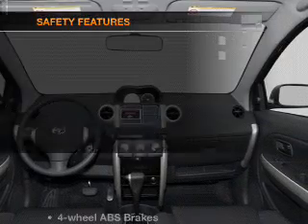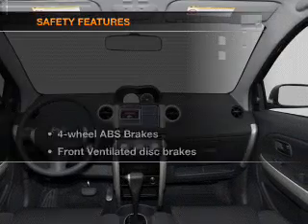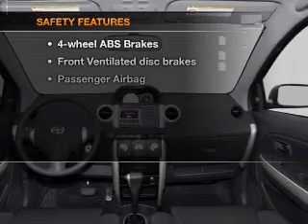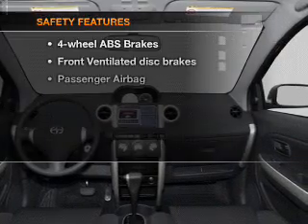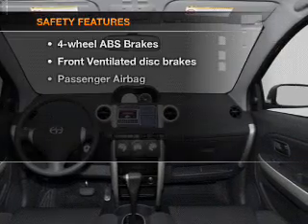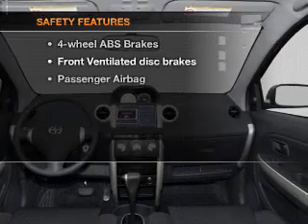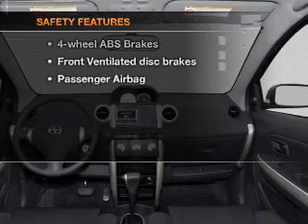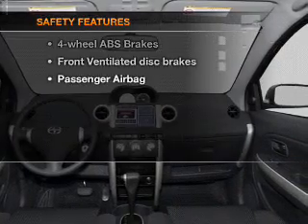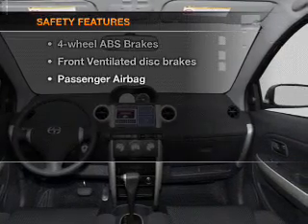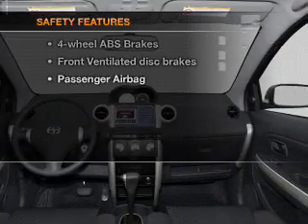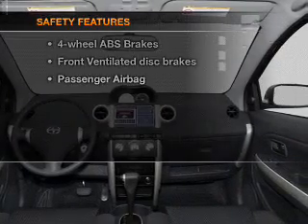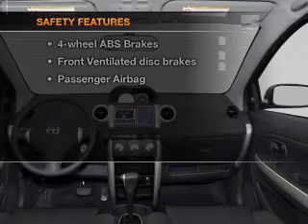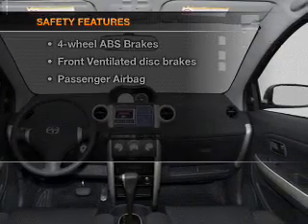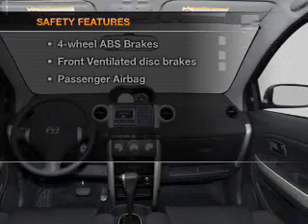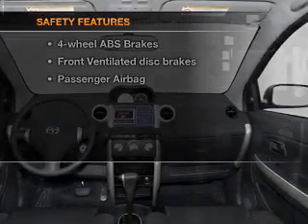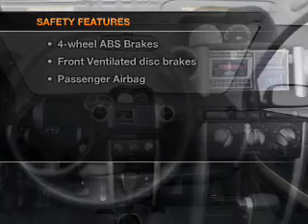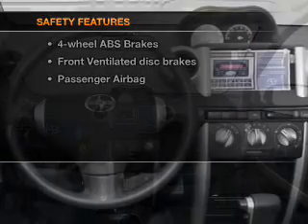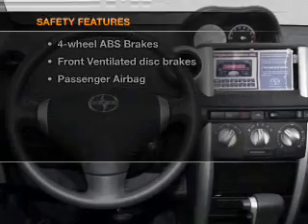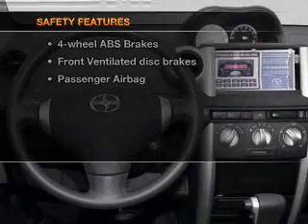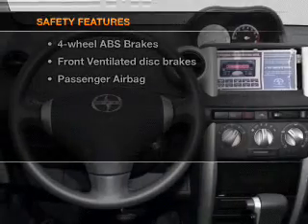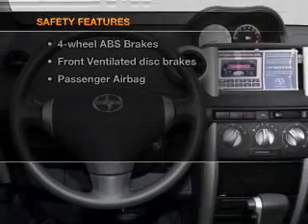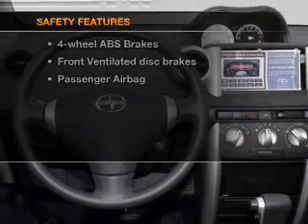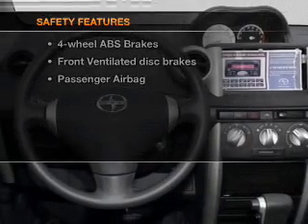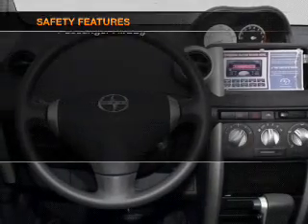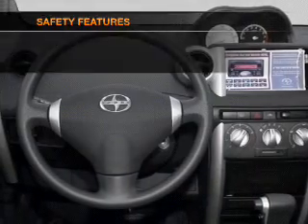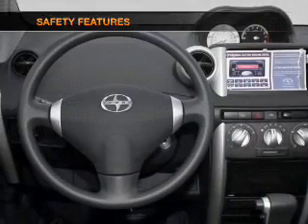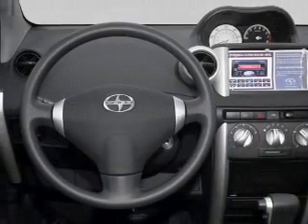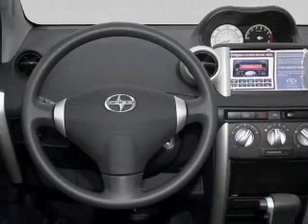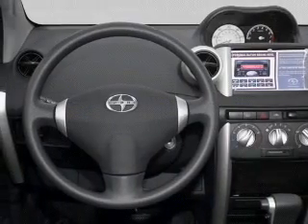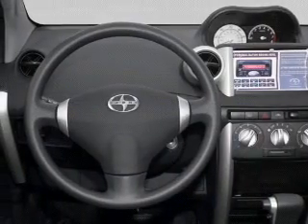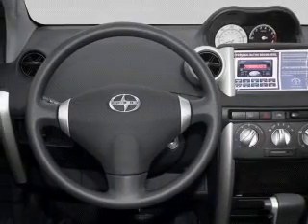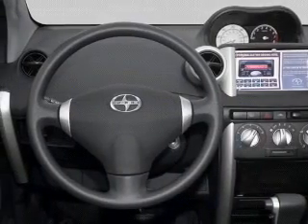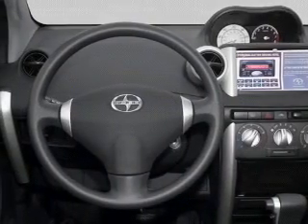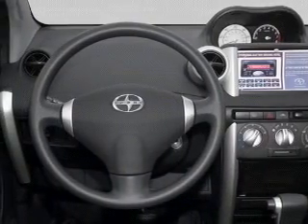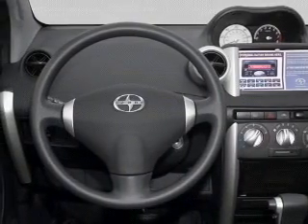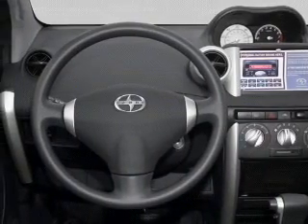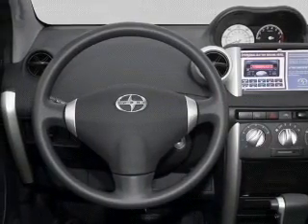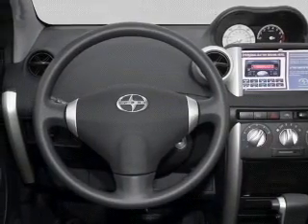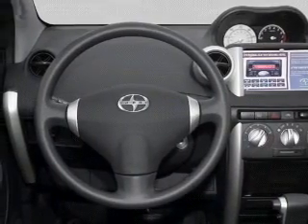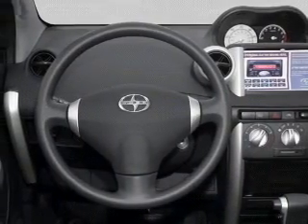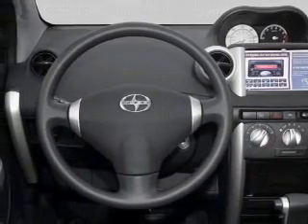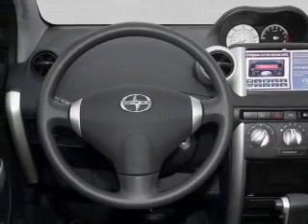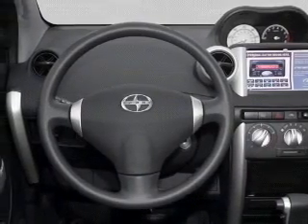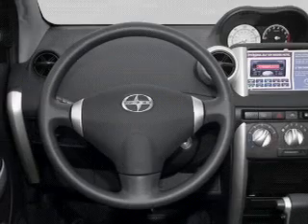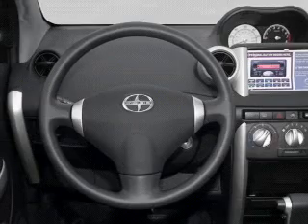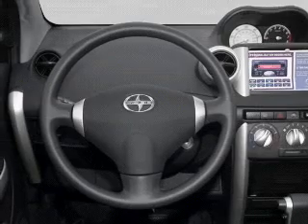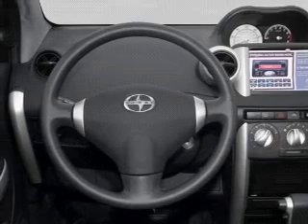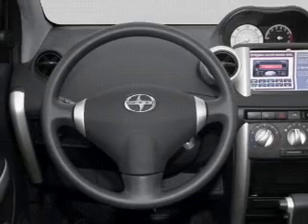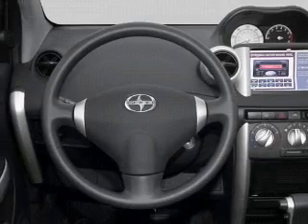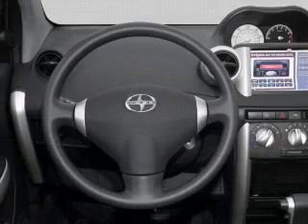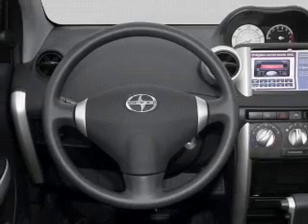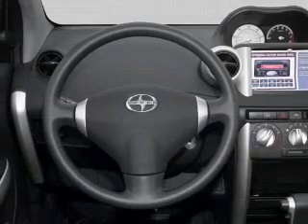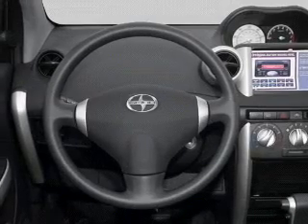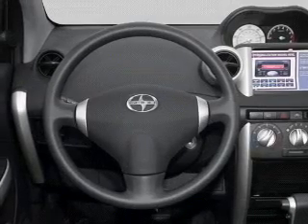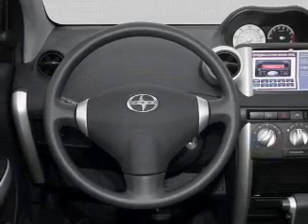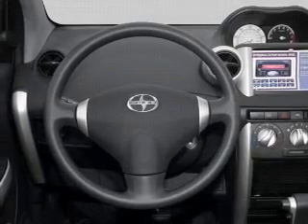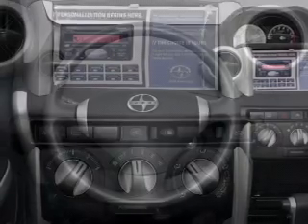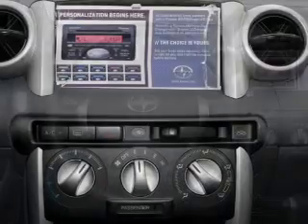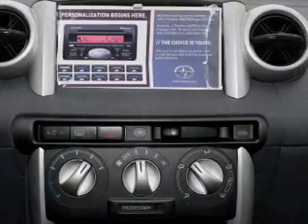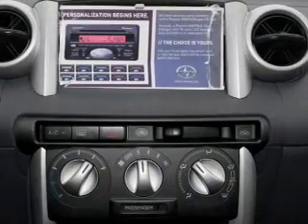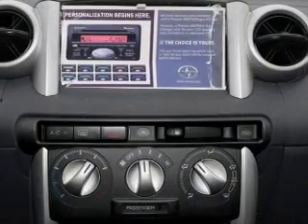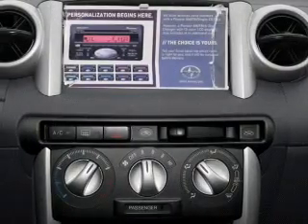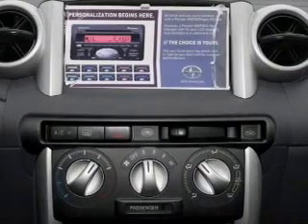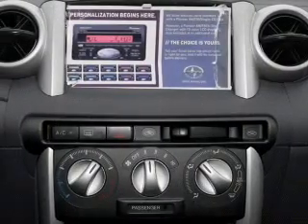And for your peace of mind, the following safety equipment is included: front ventilated disc brakes, passenger airbags, and independent suspension.